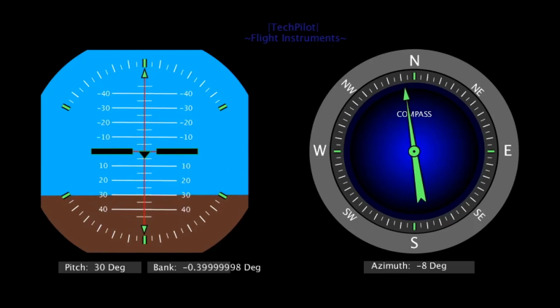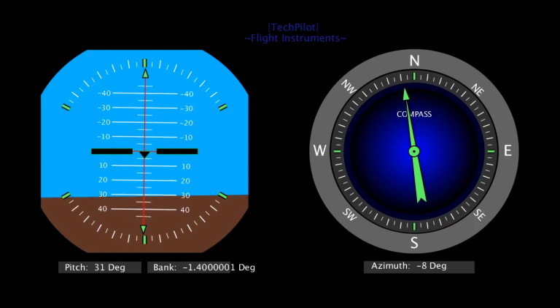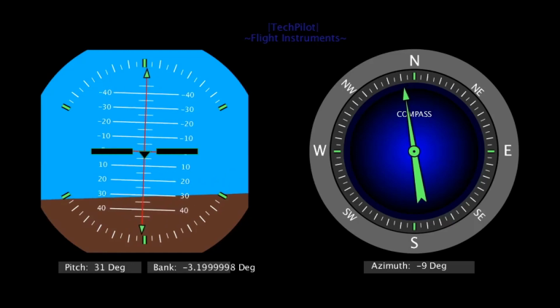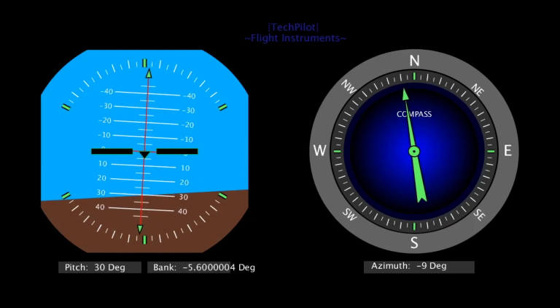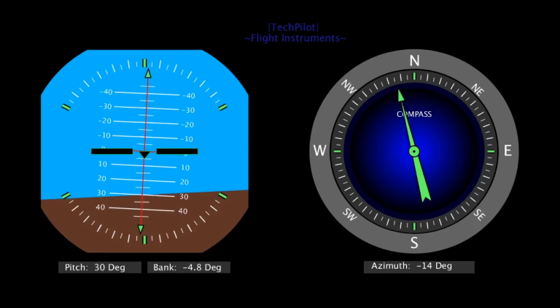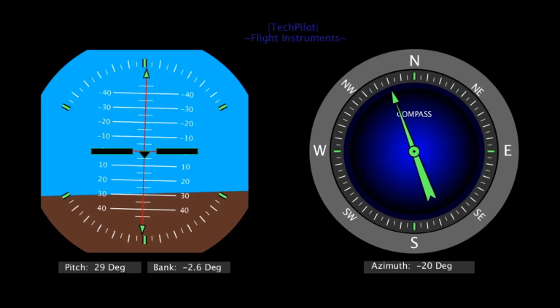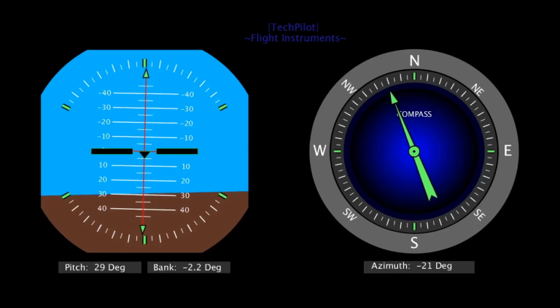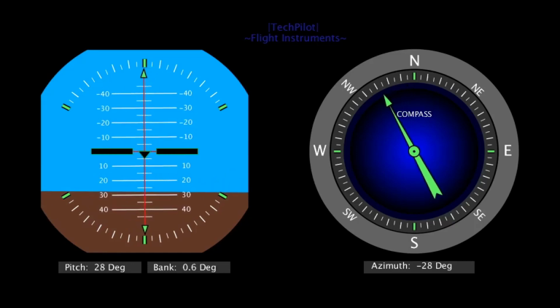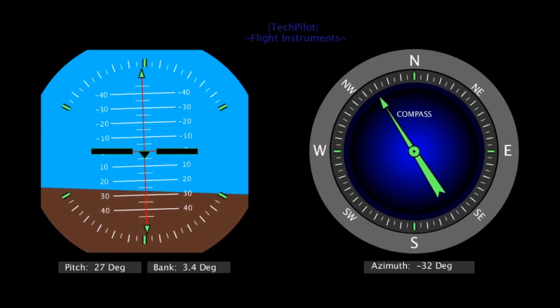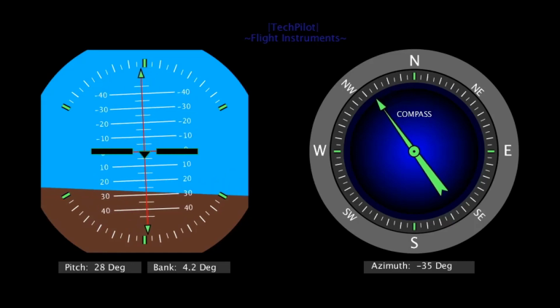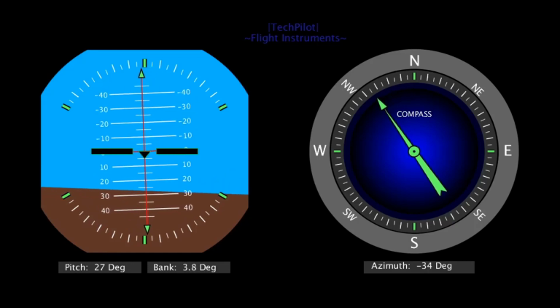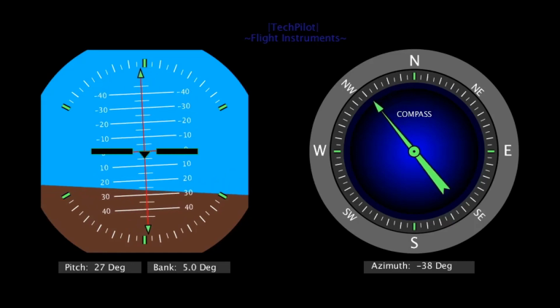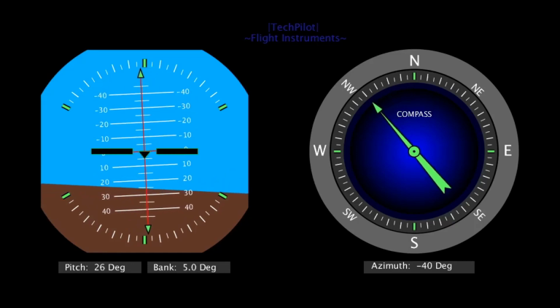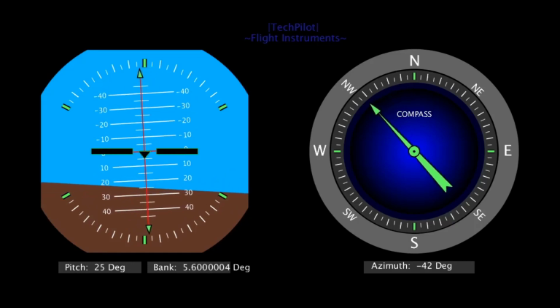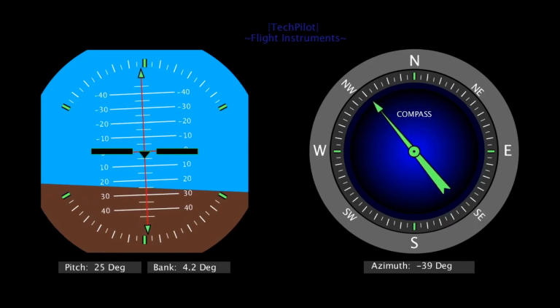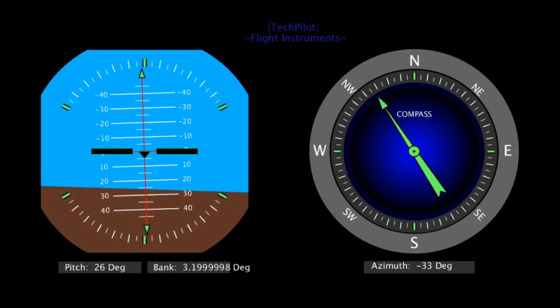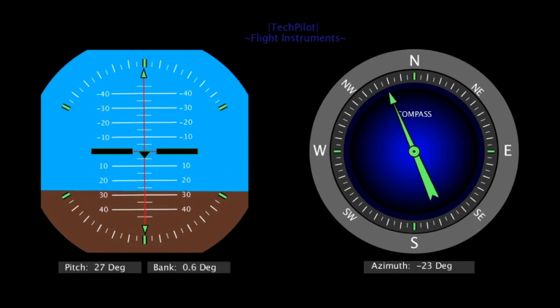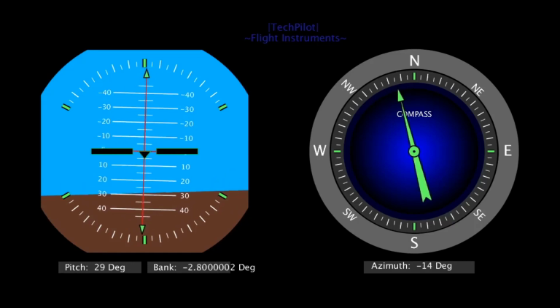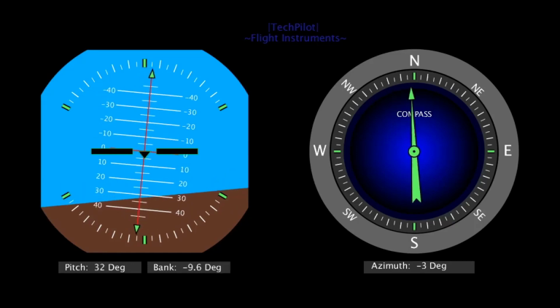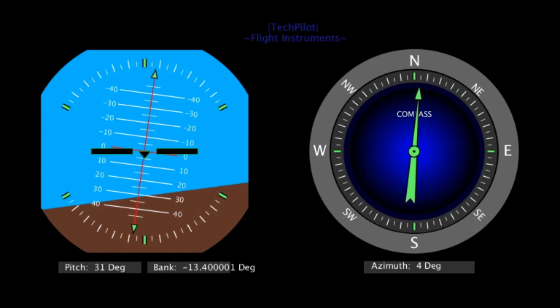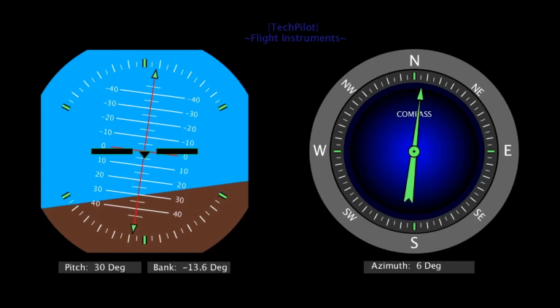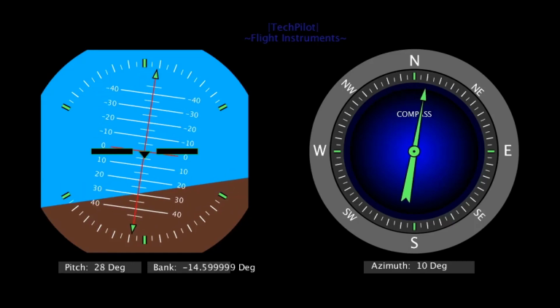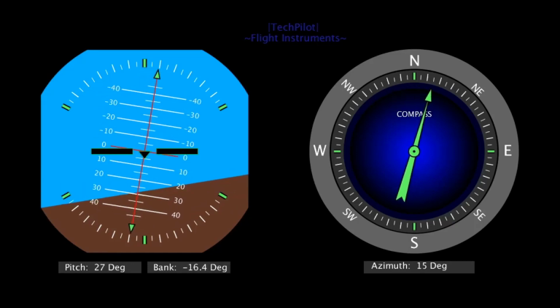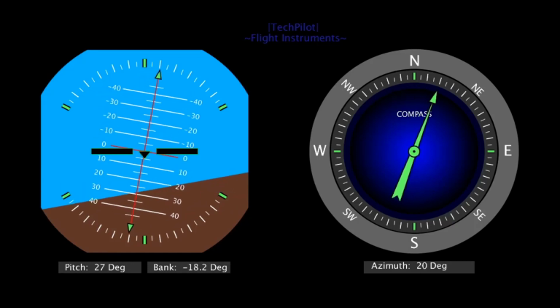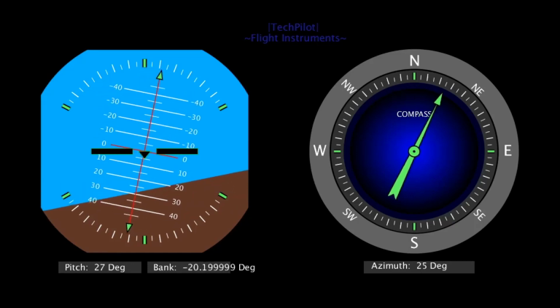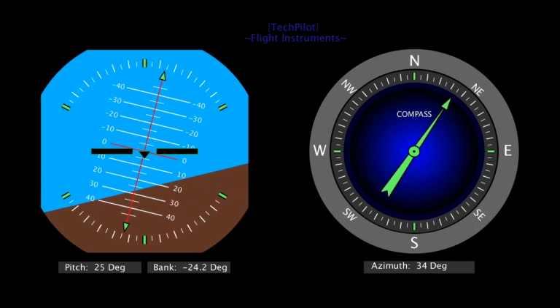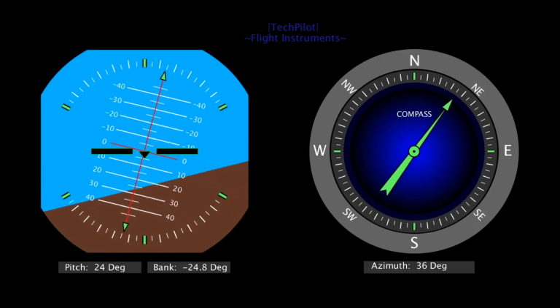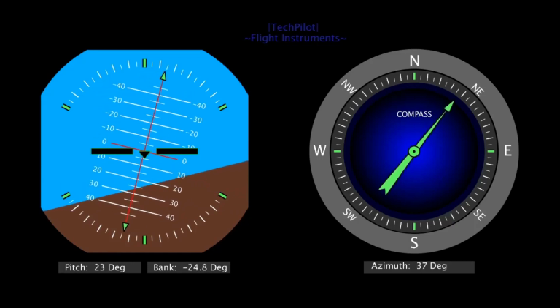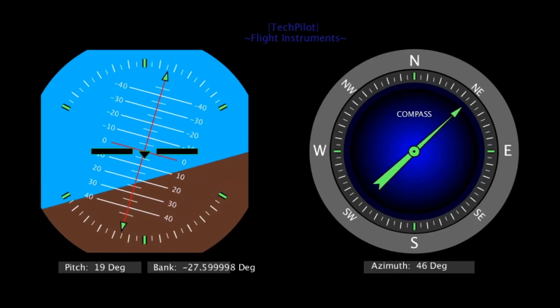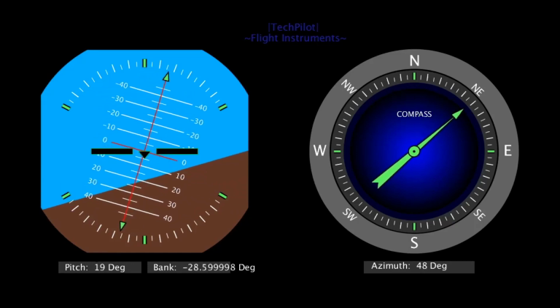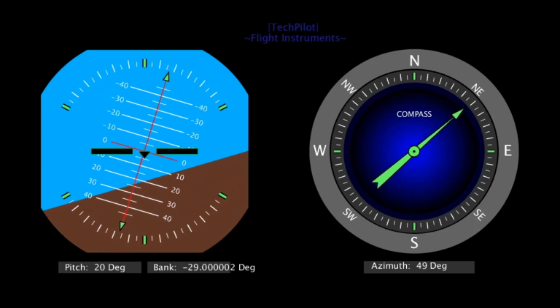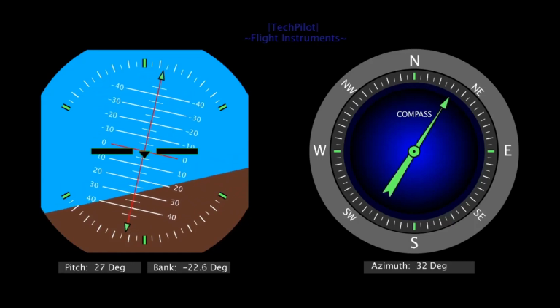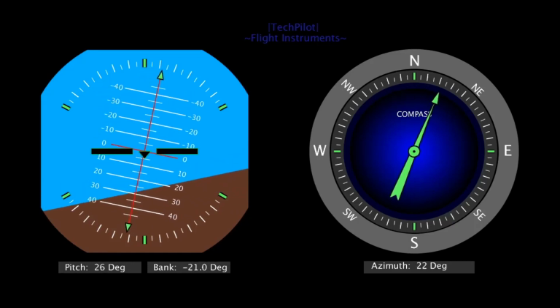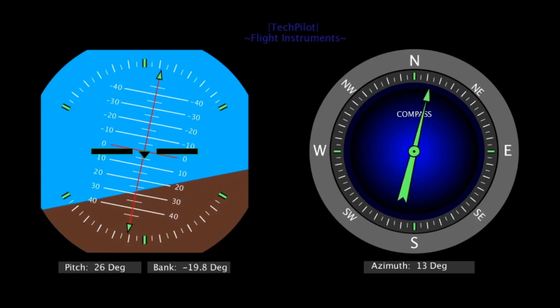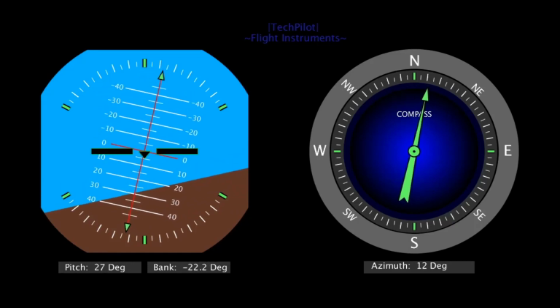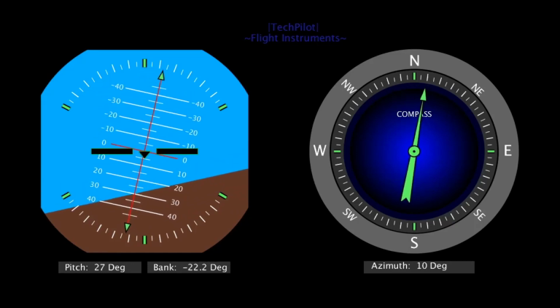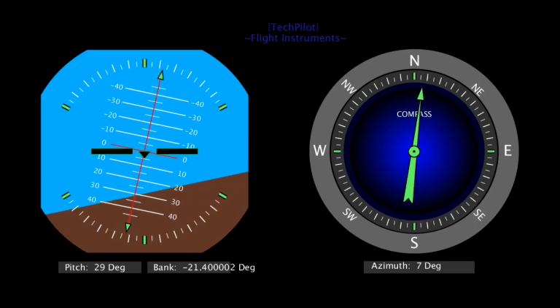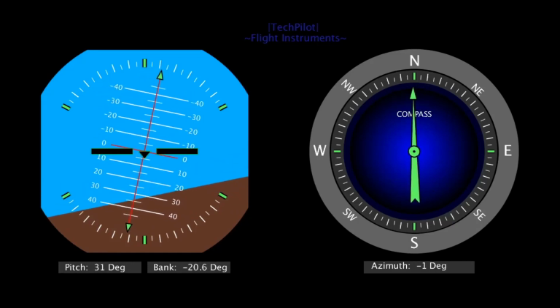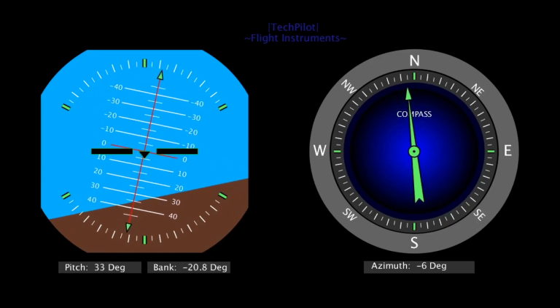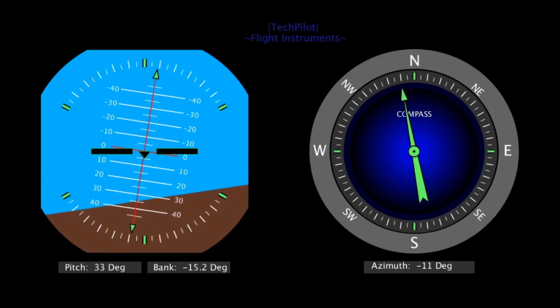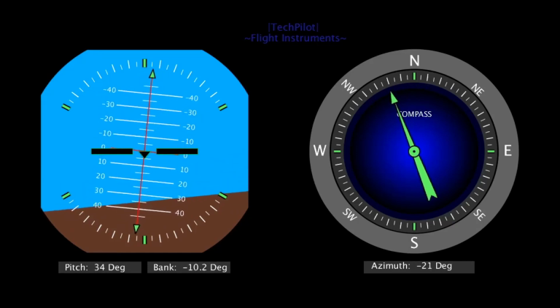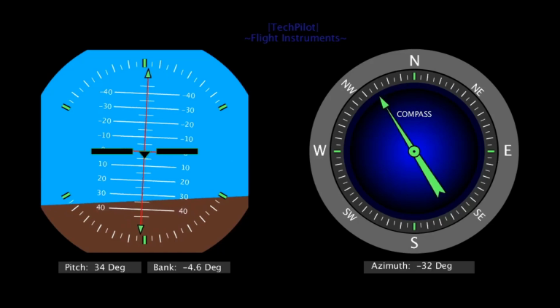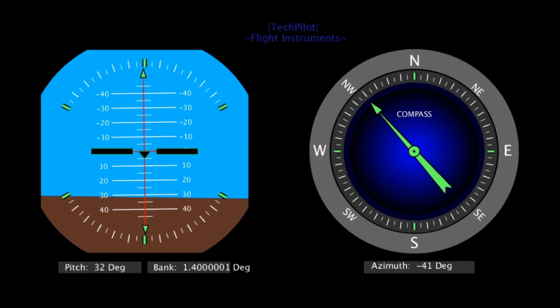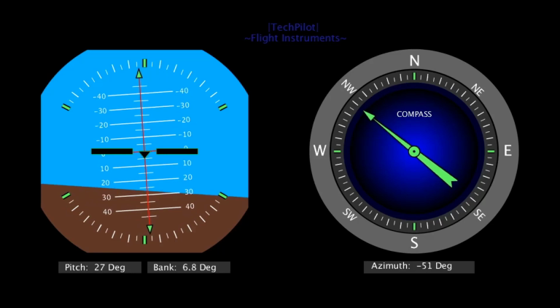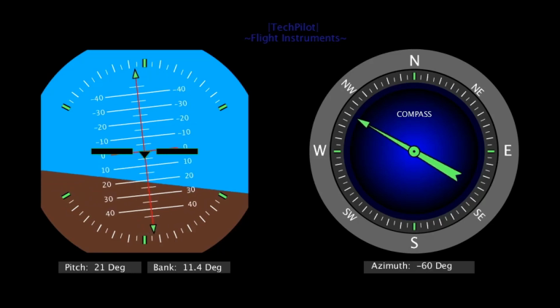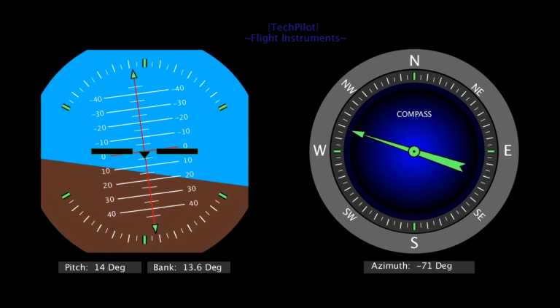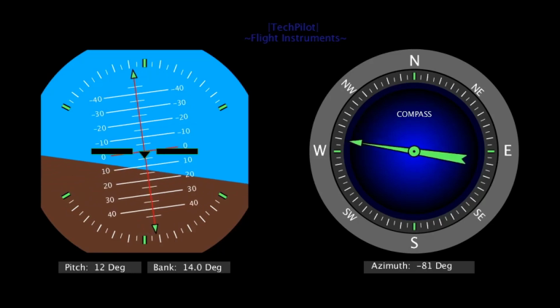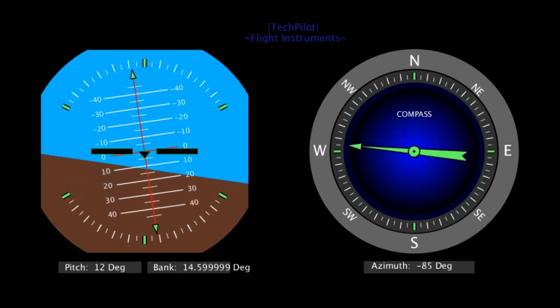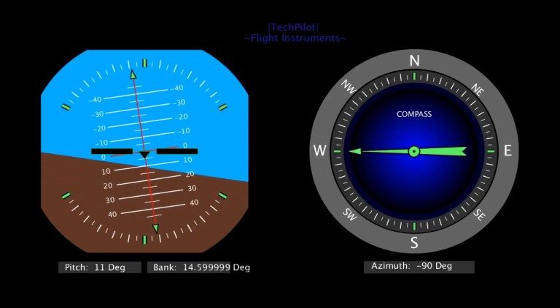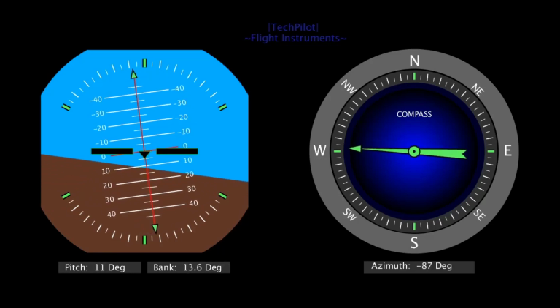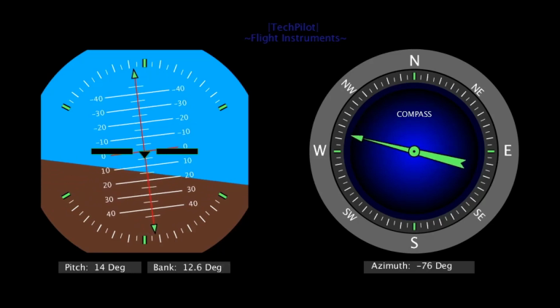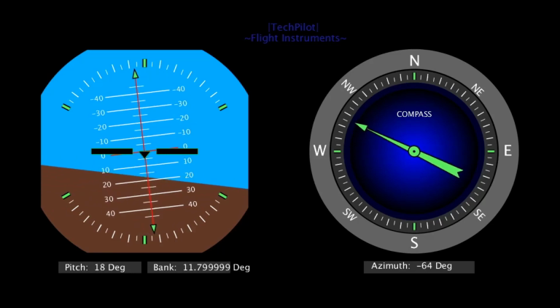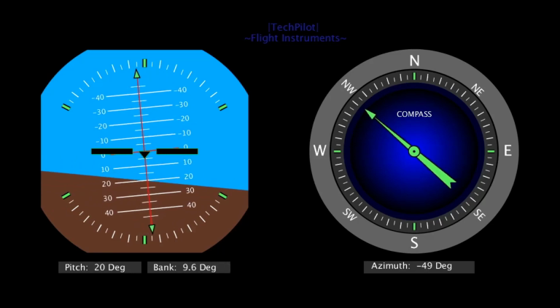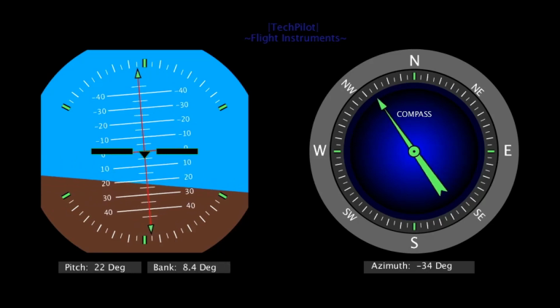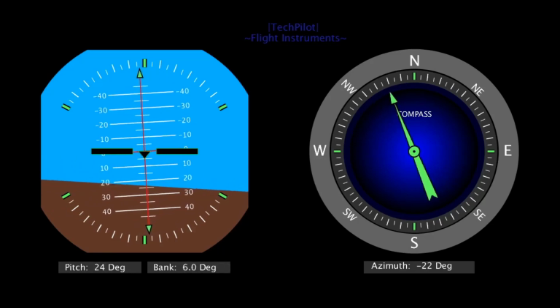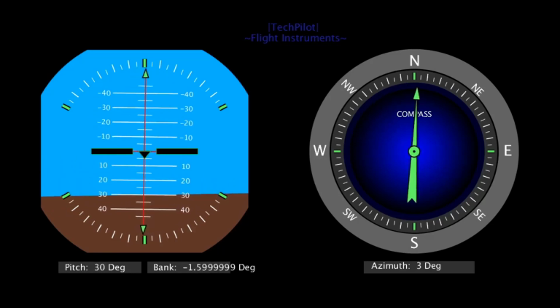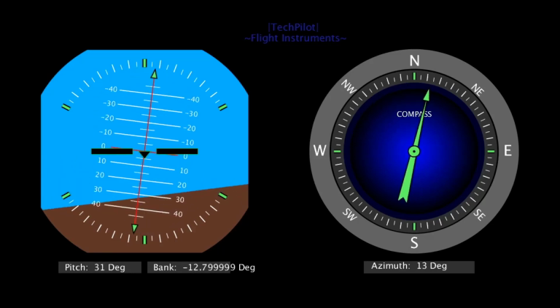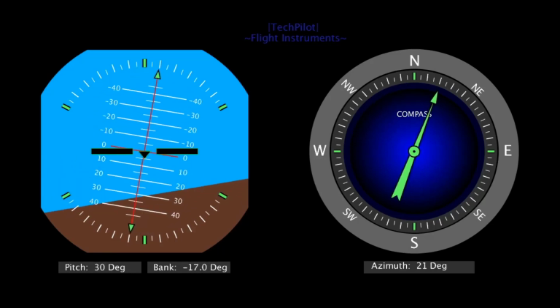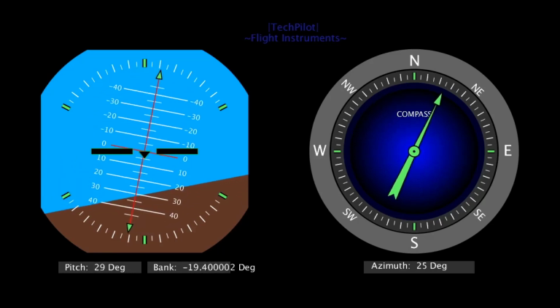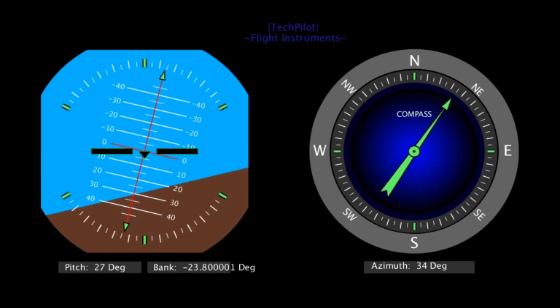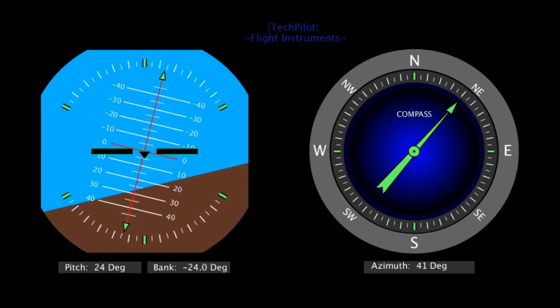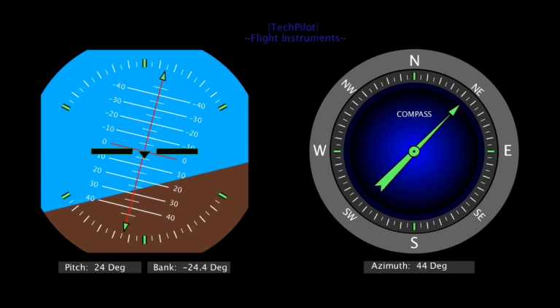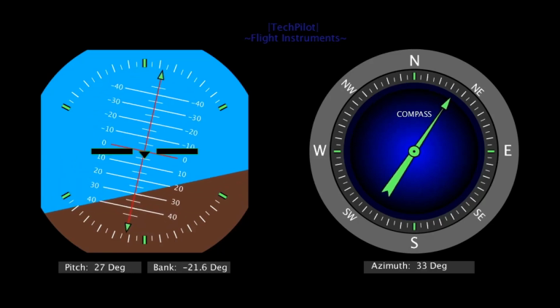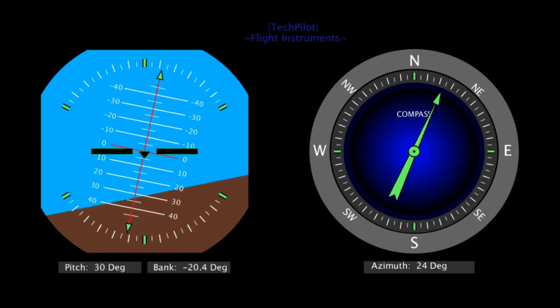Welcome to my channel. In this video I will show you how I made flight instruments for horizon and compass.